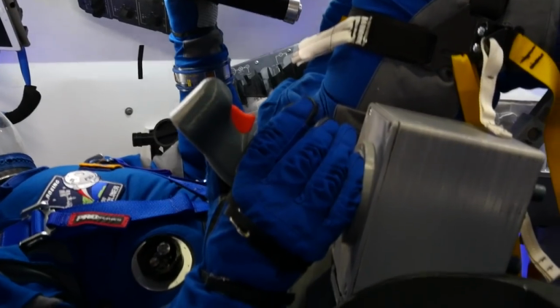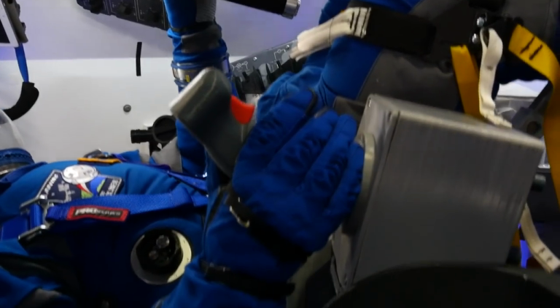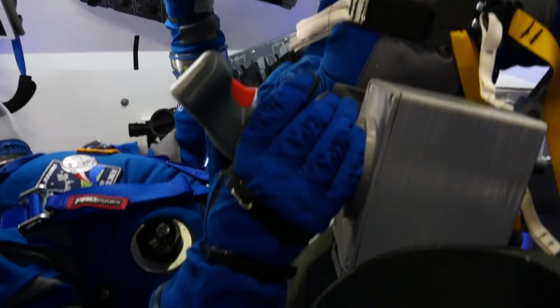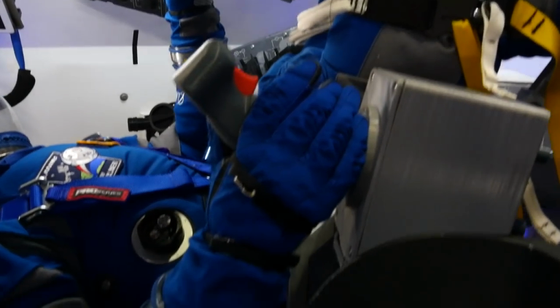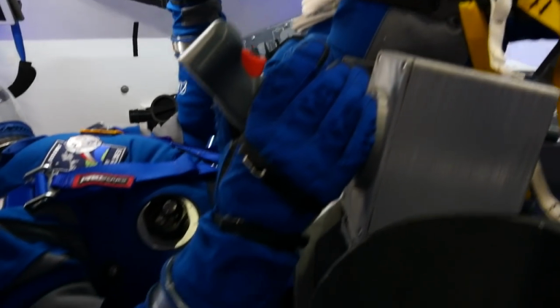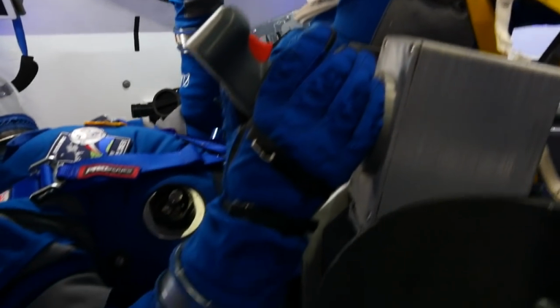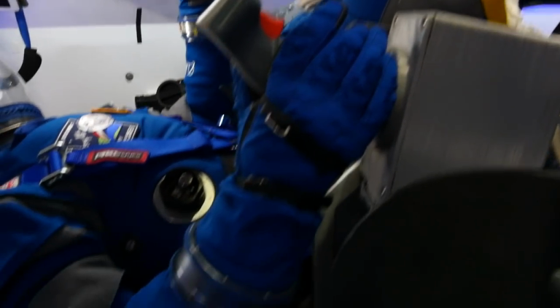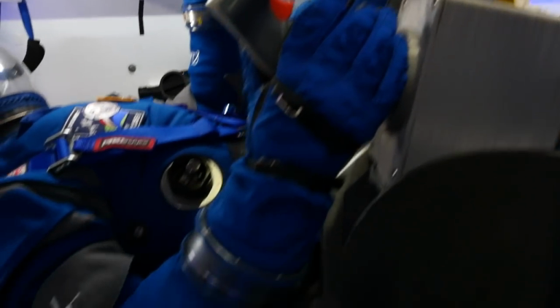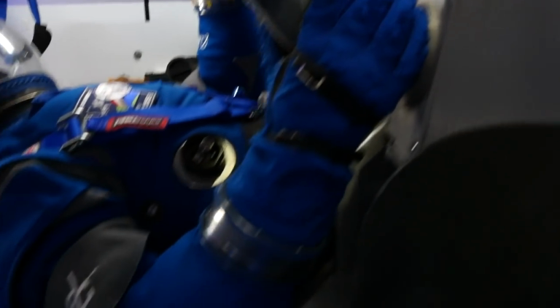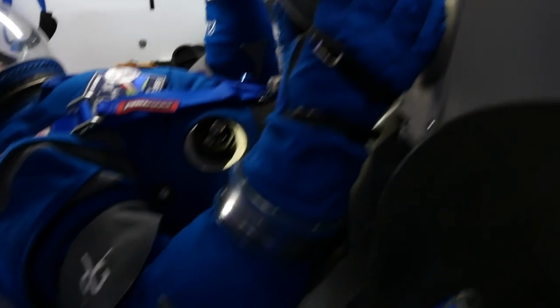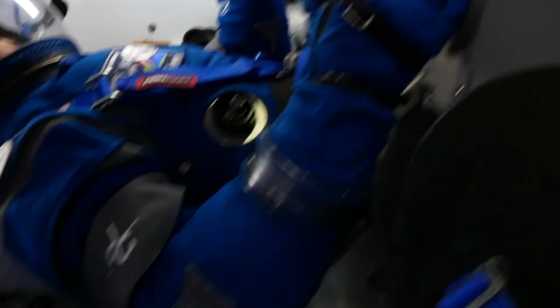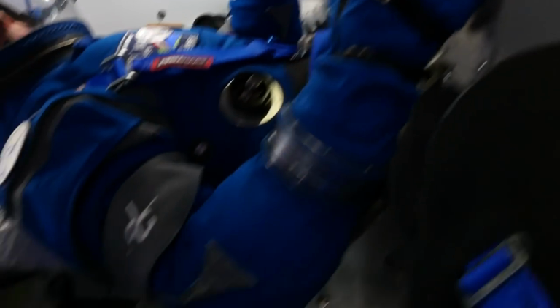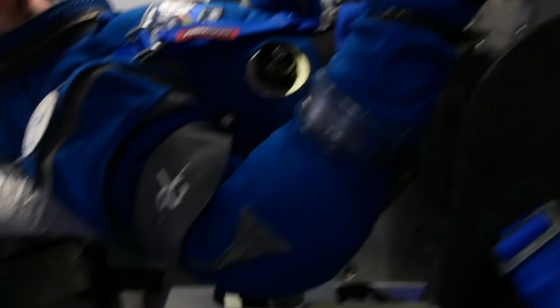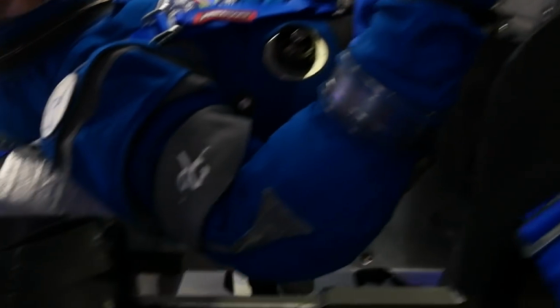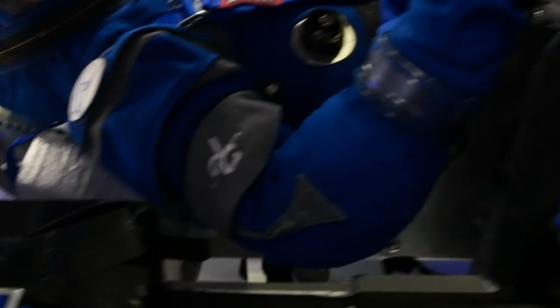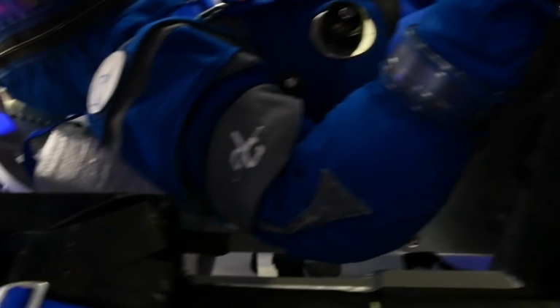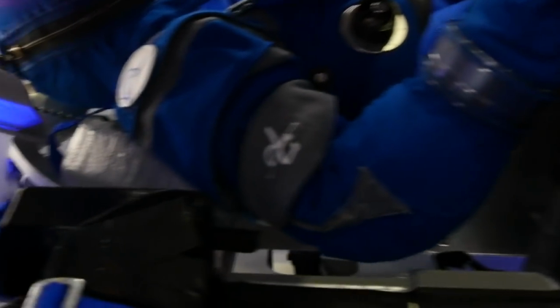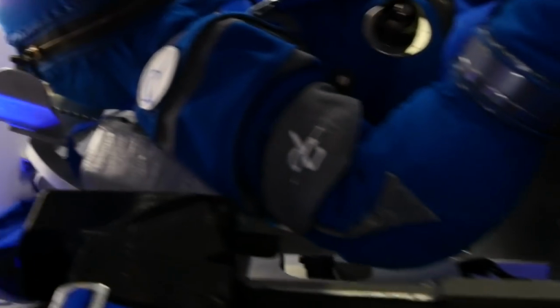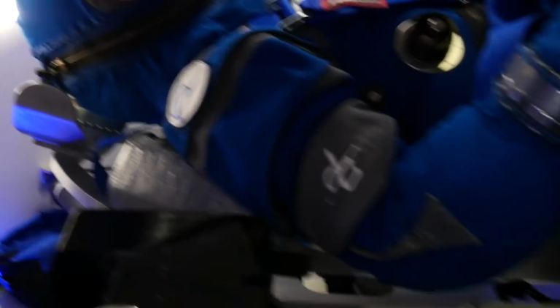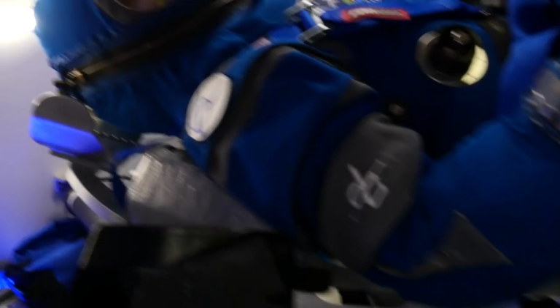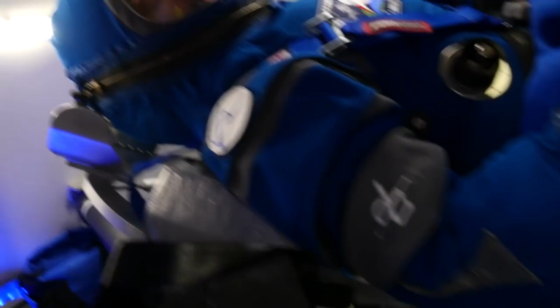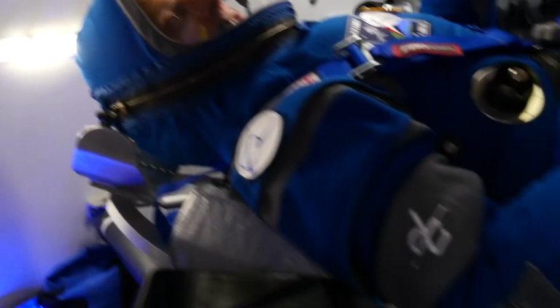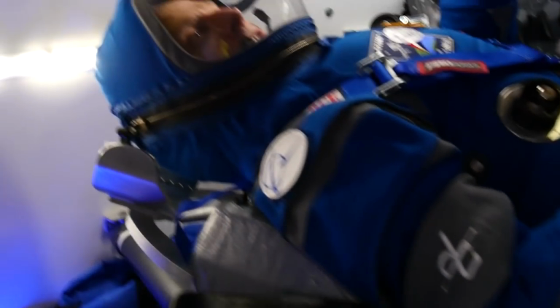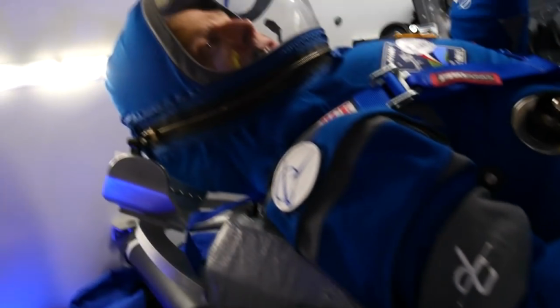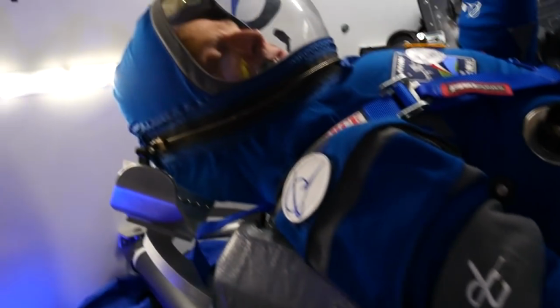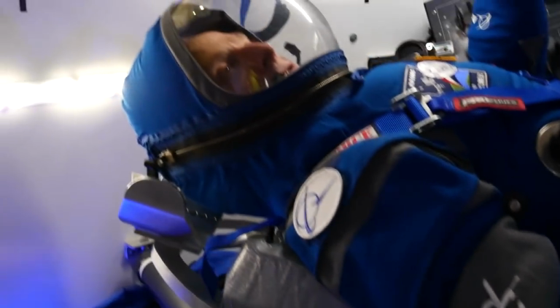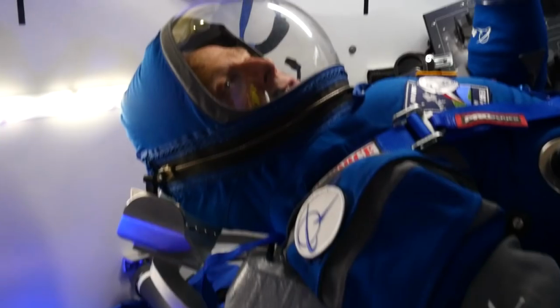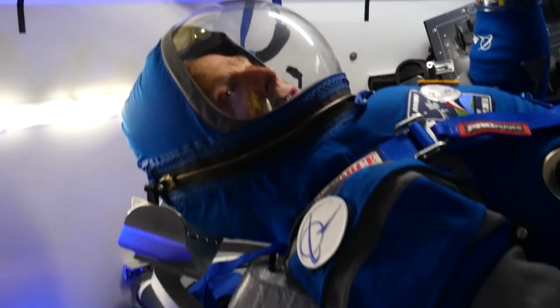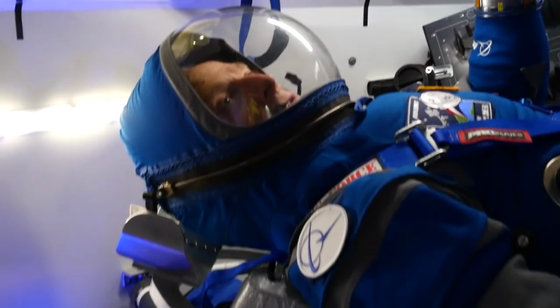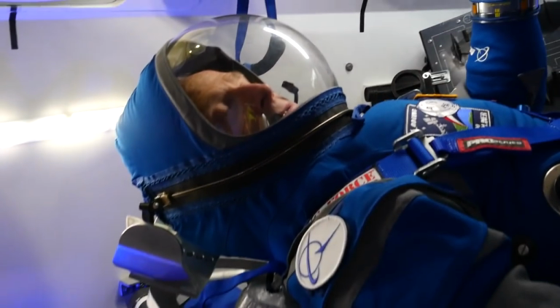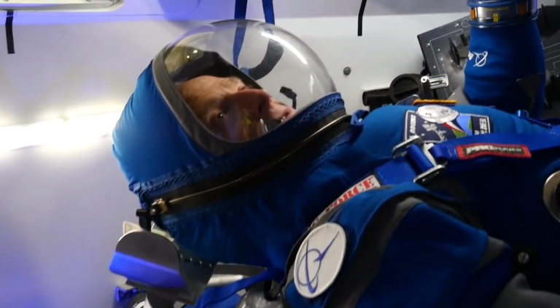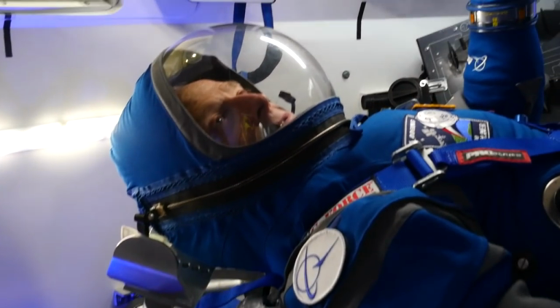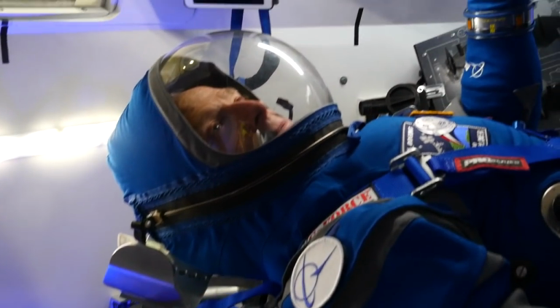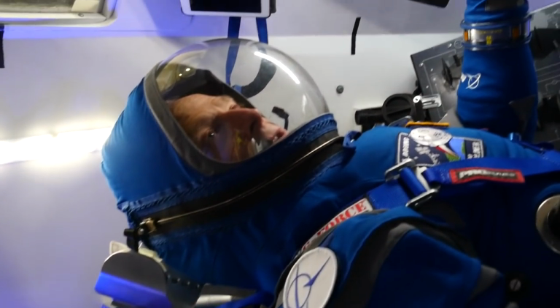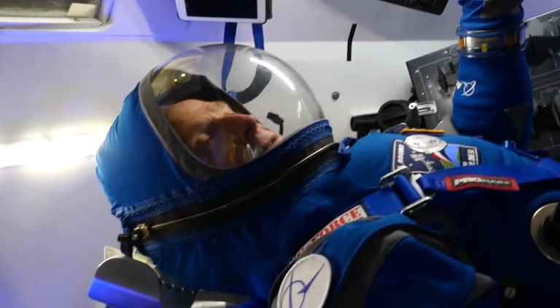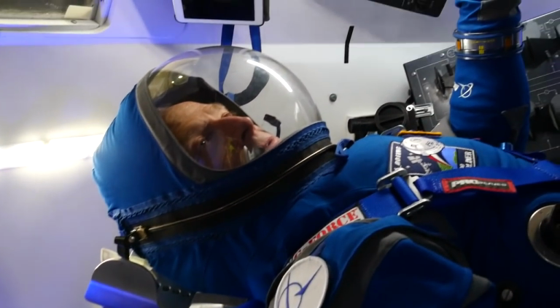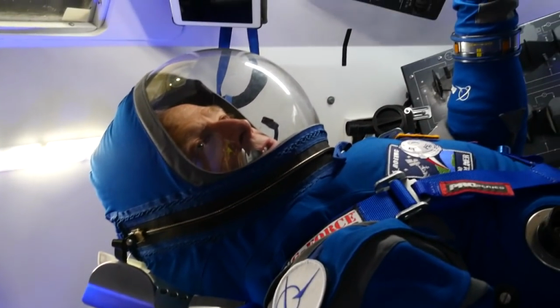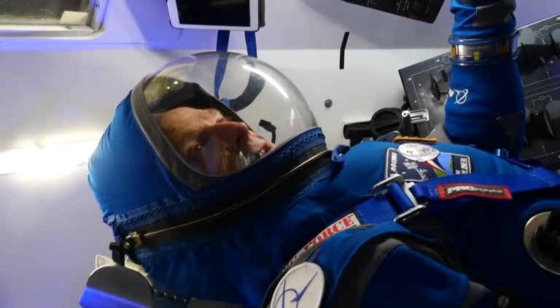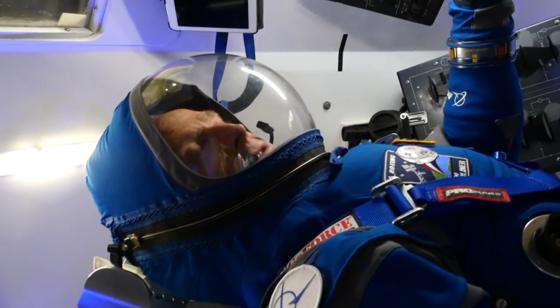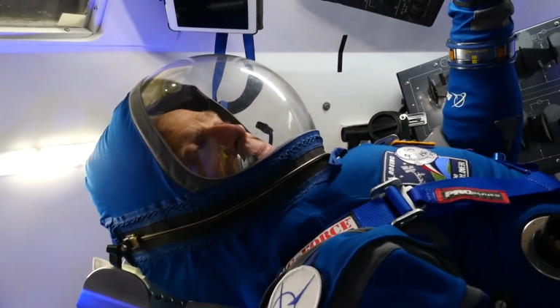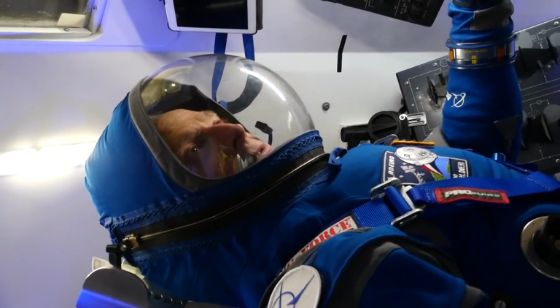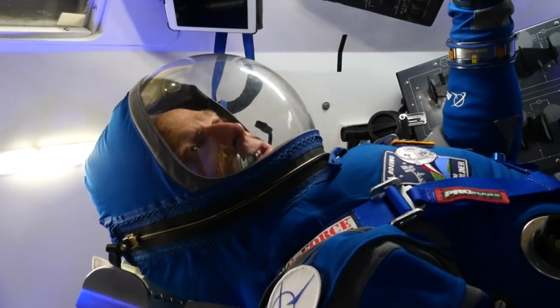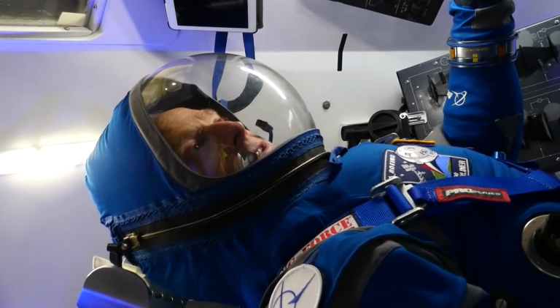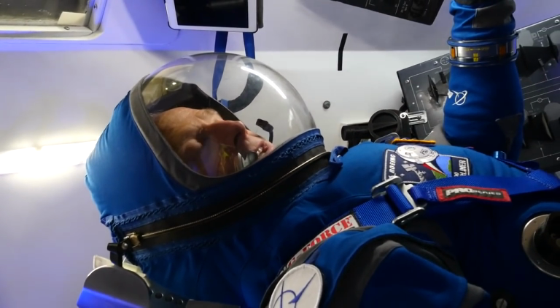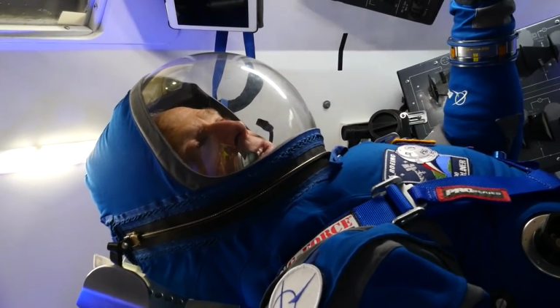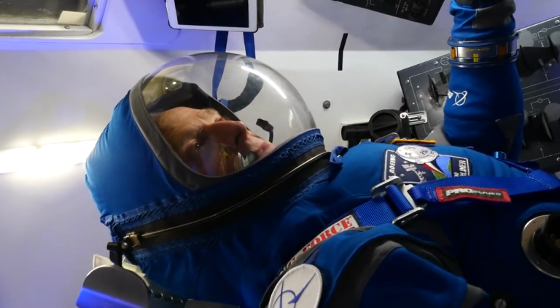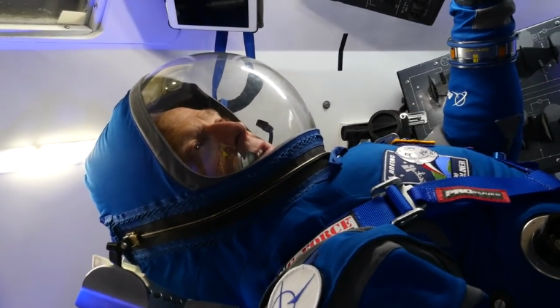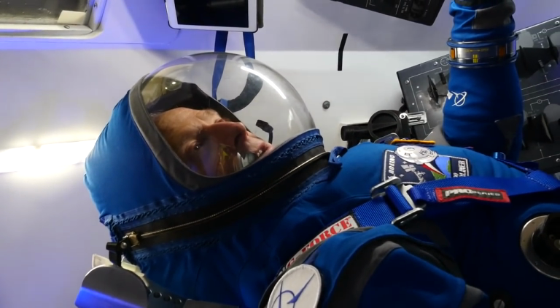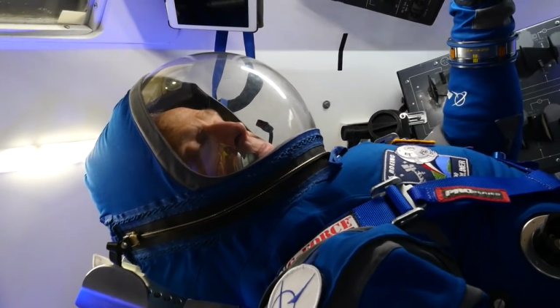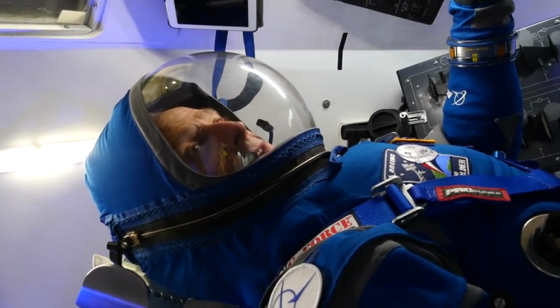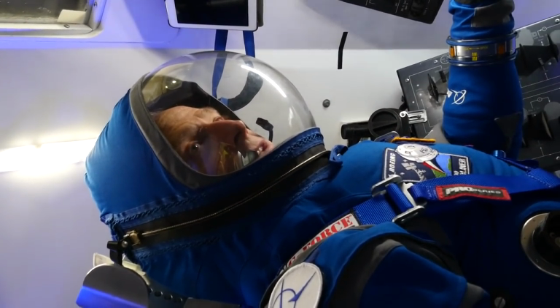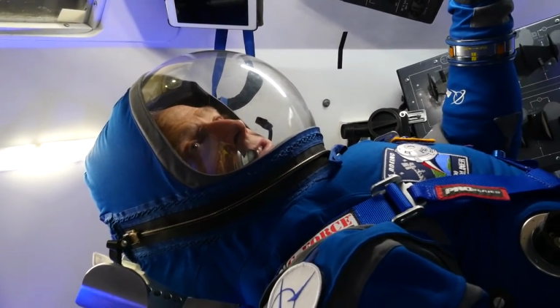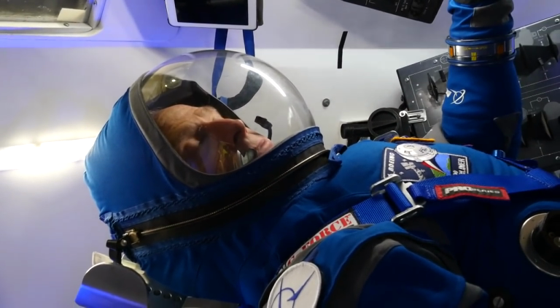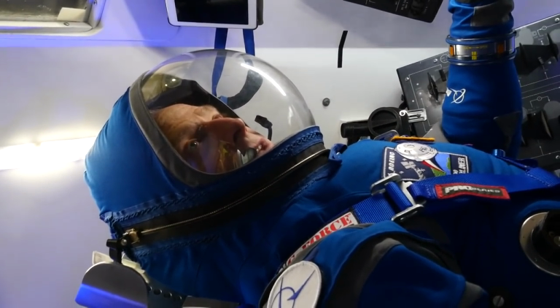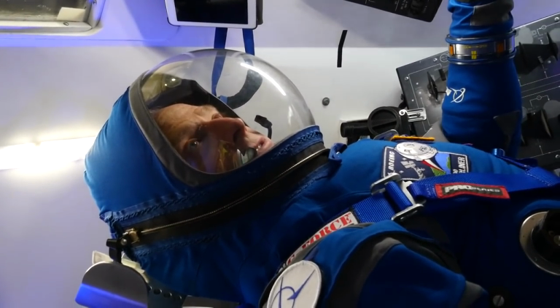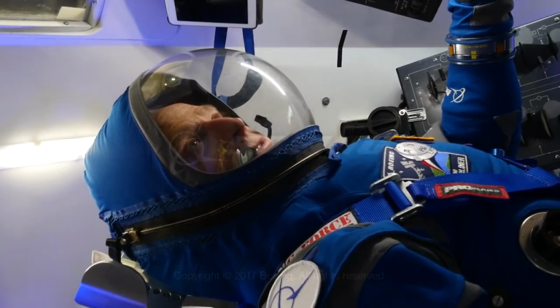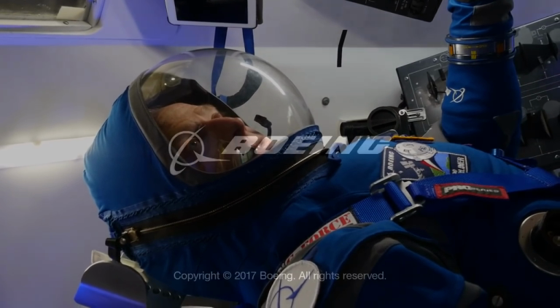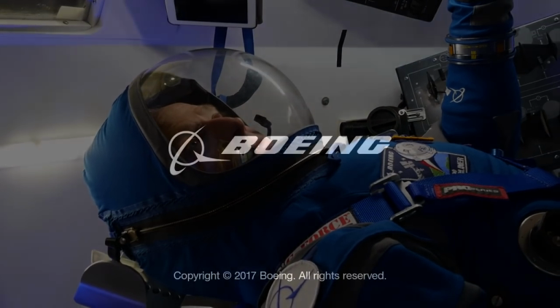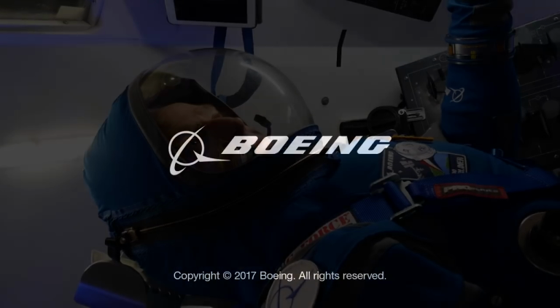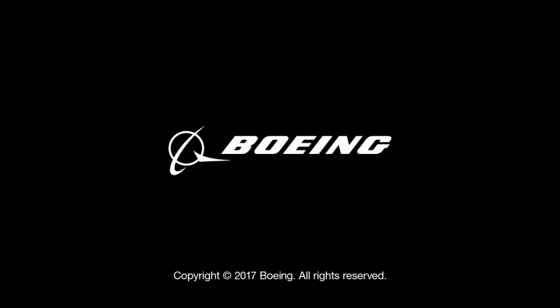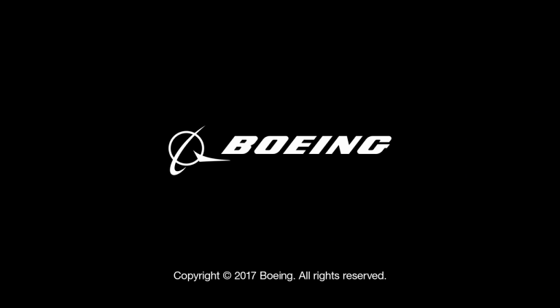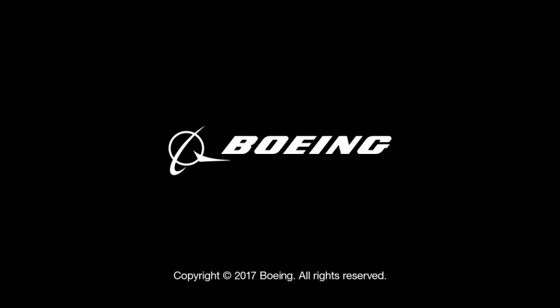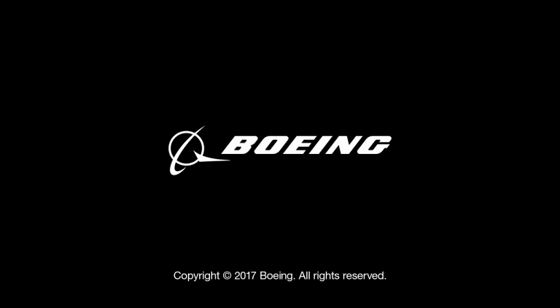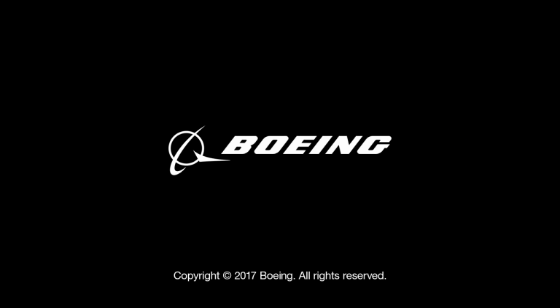Starliner, are you go for launch? Copy Atlas control, we're go for launch. We're ready to take America back into space.